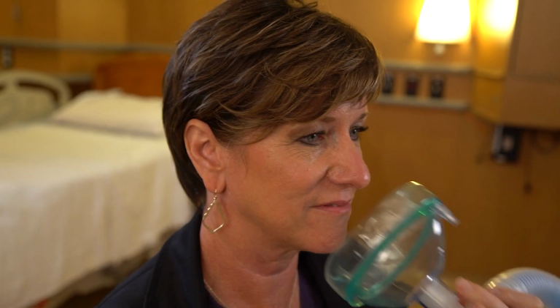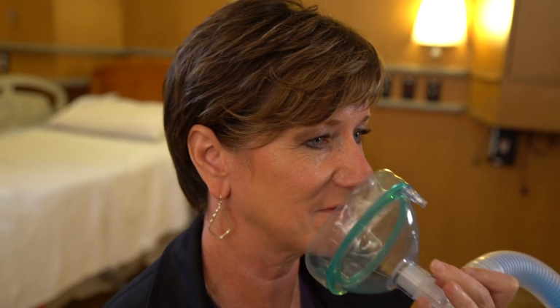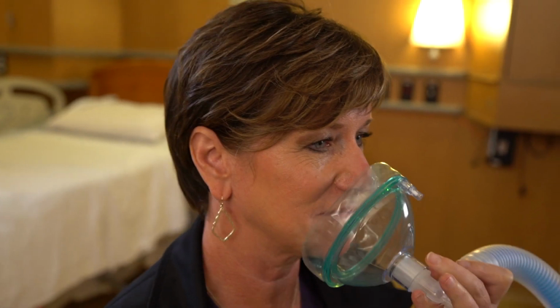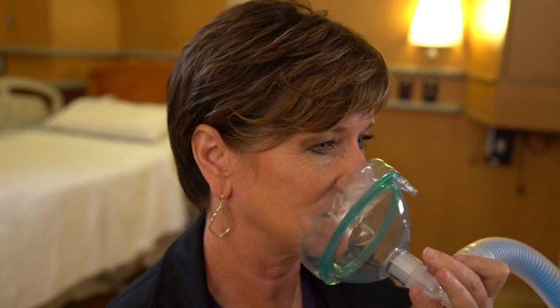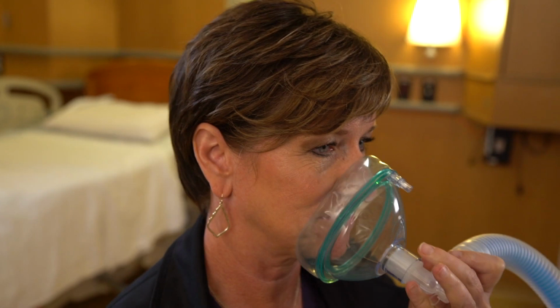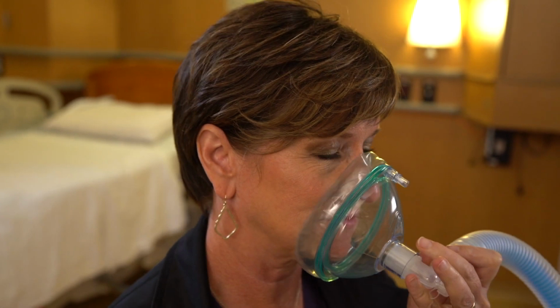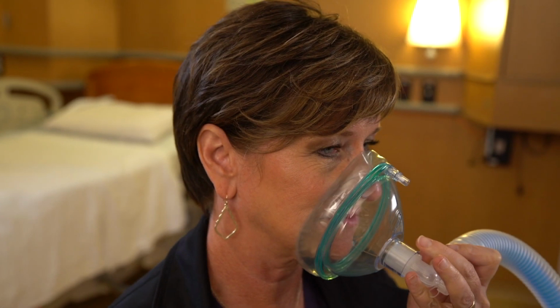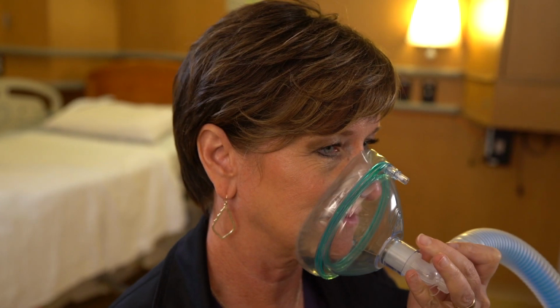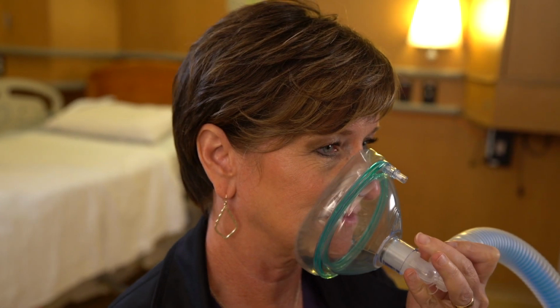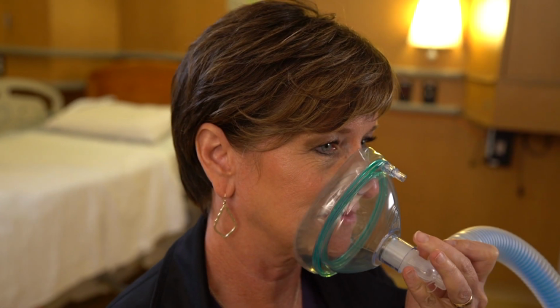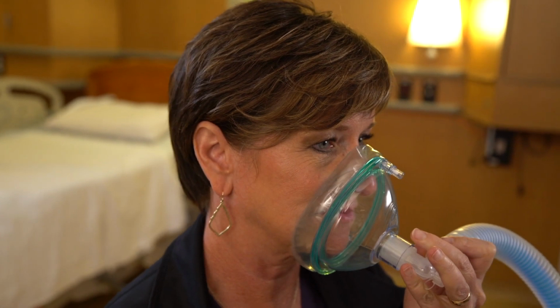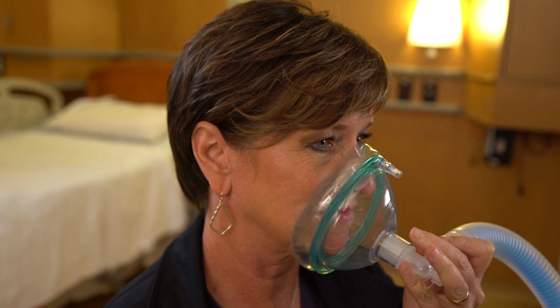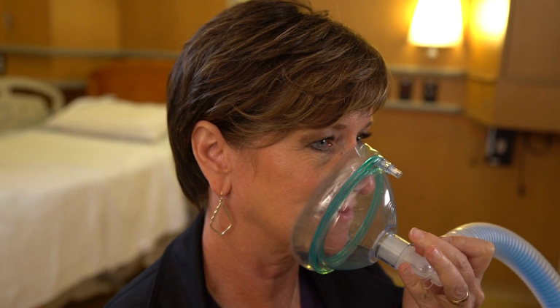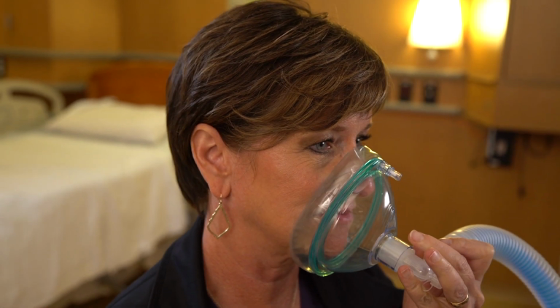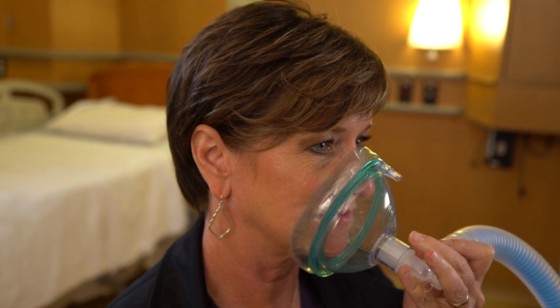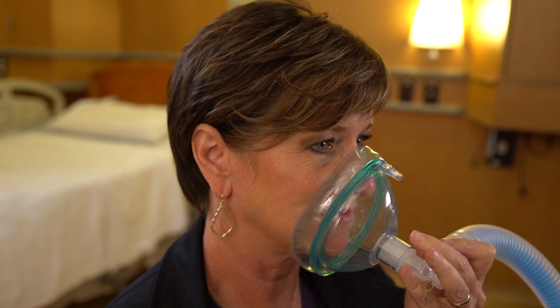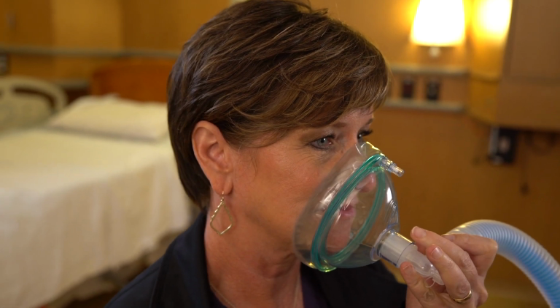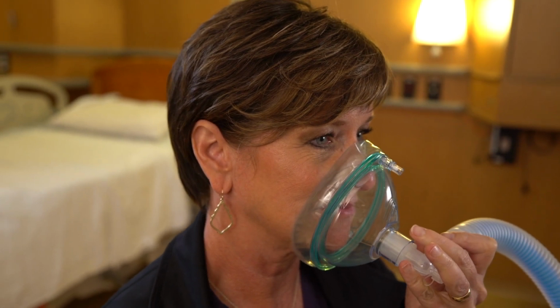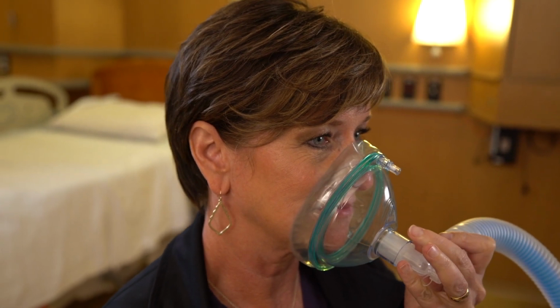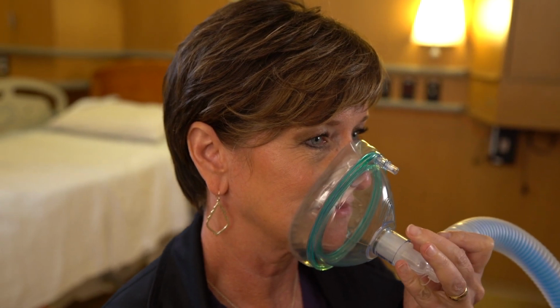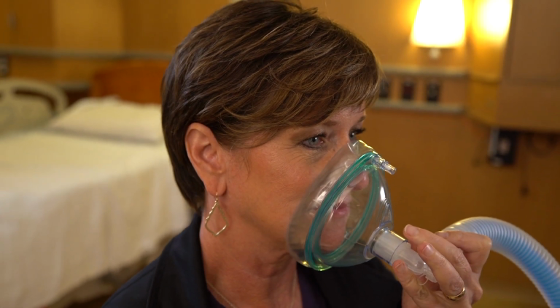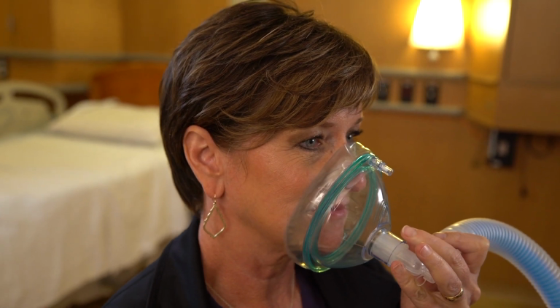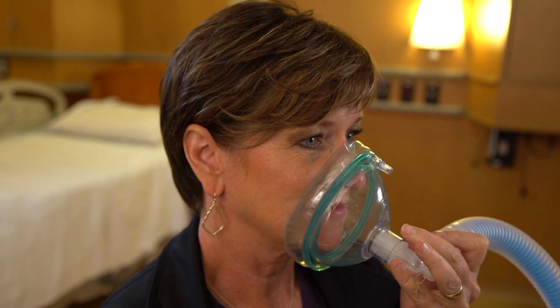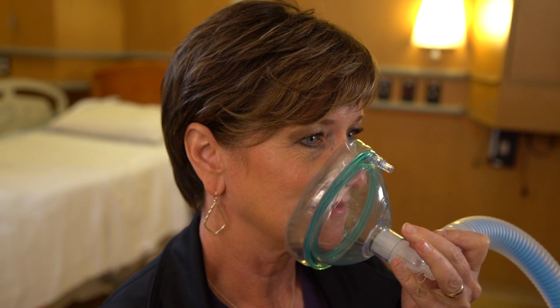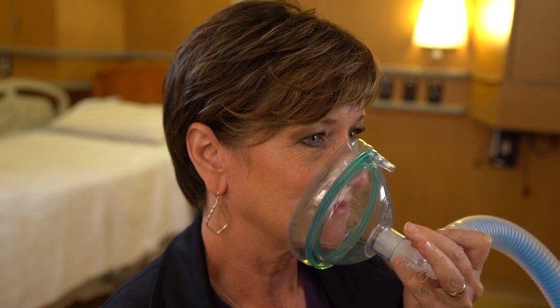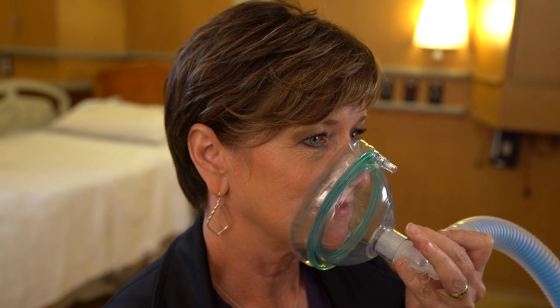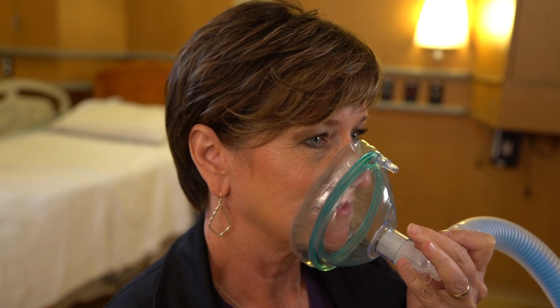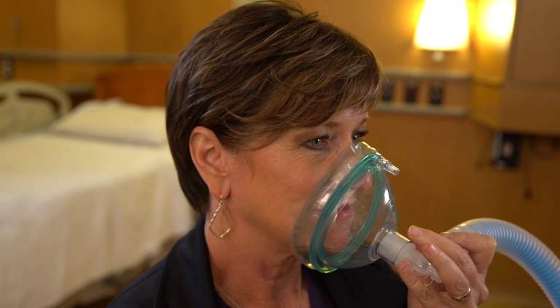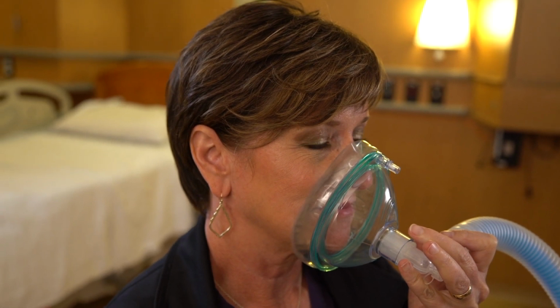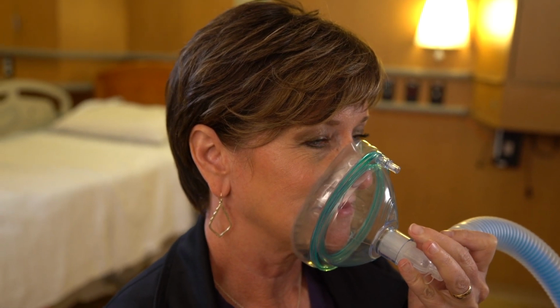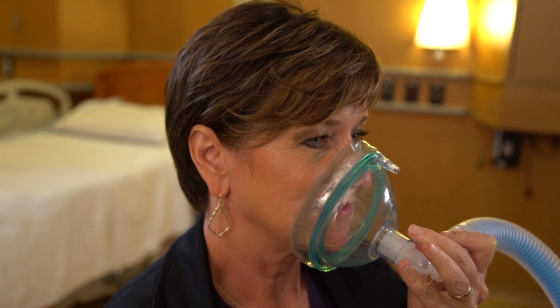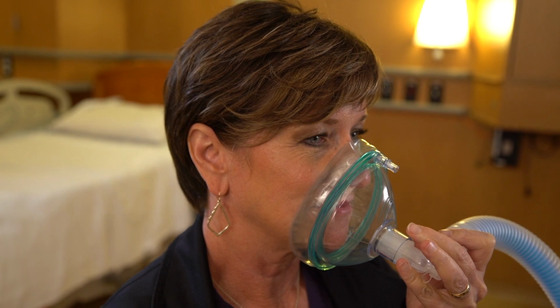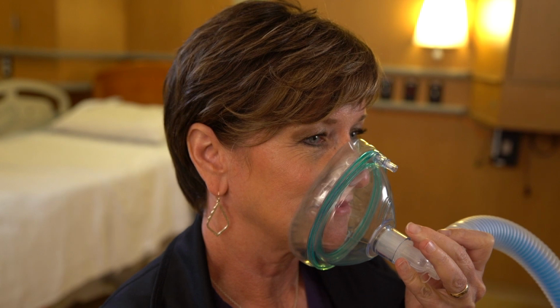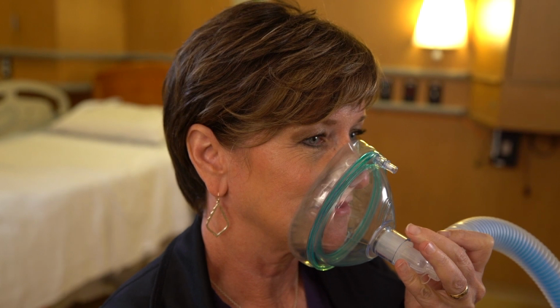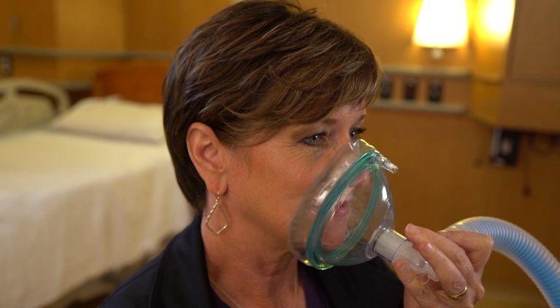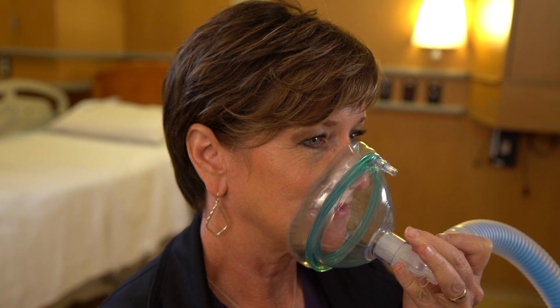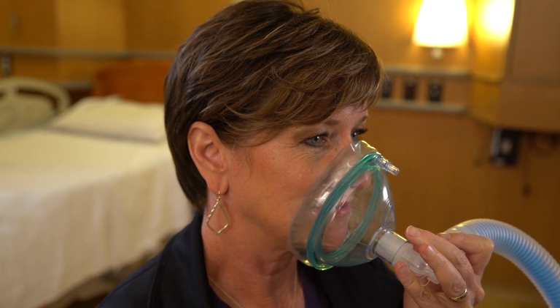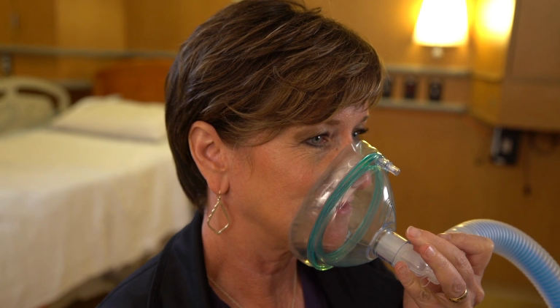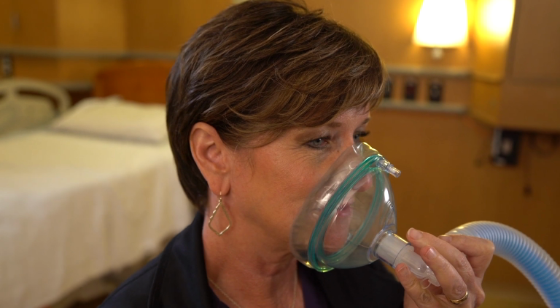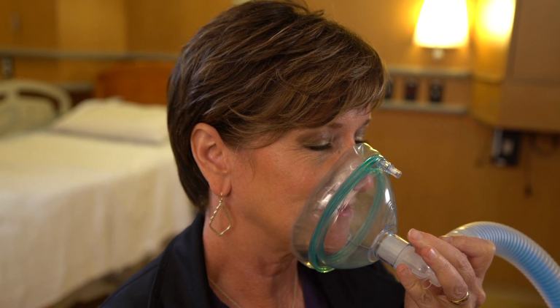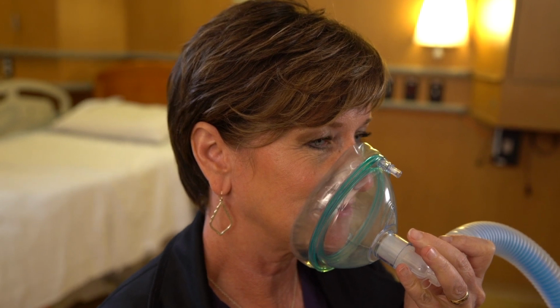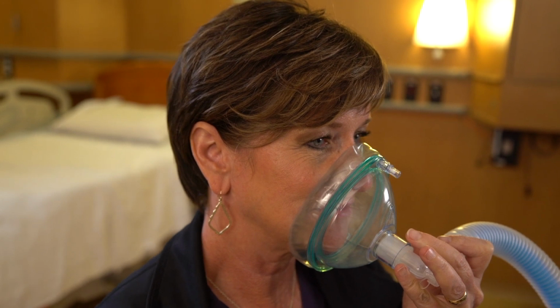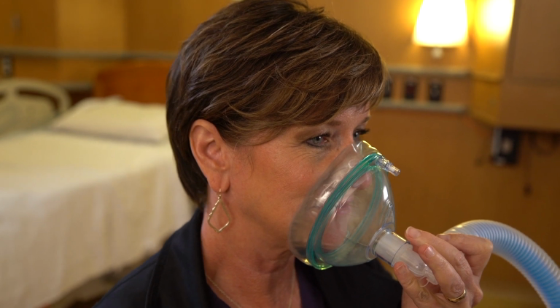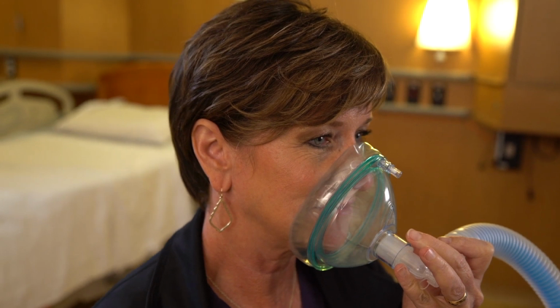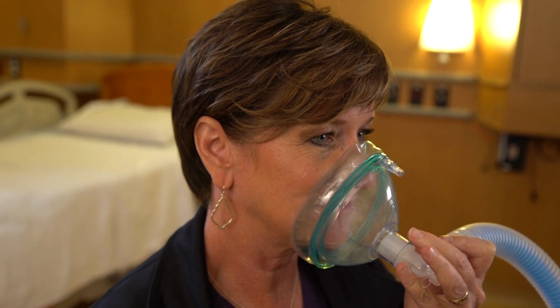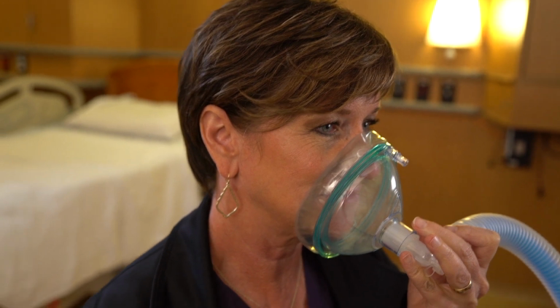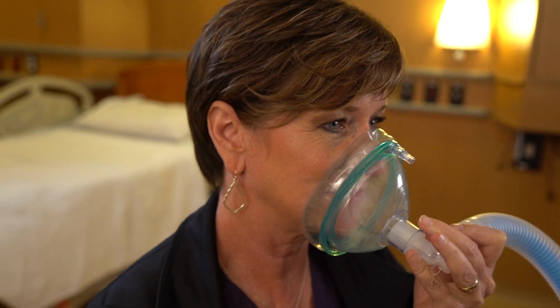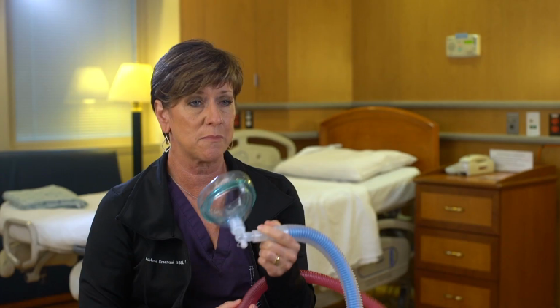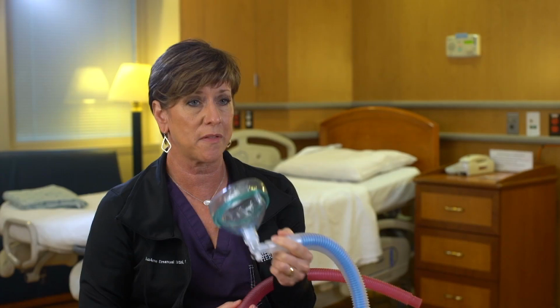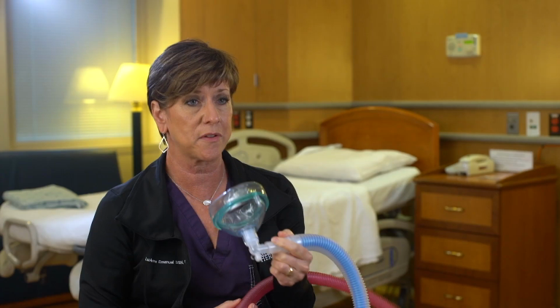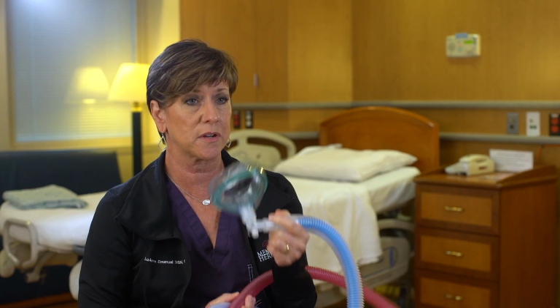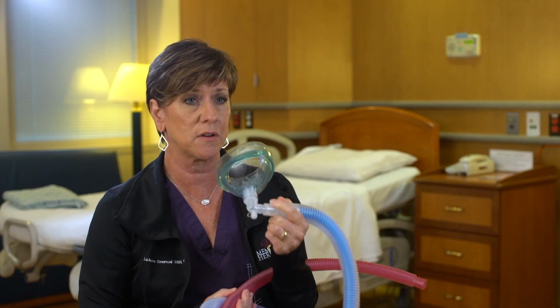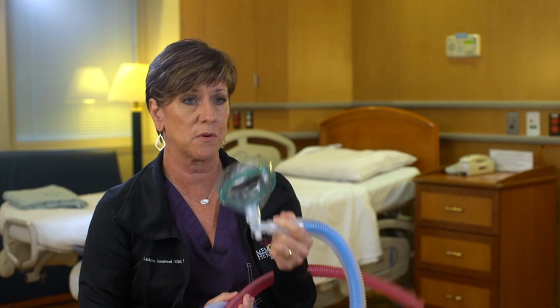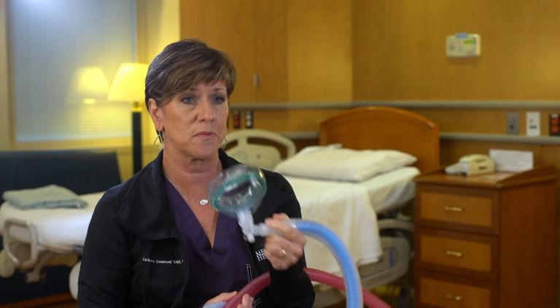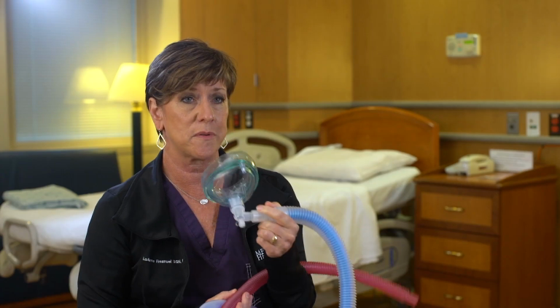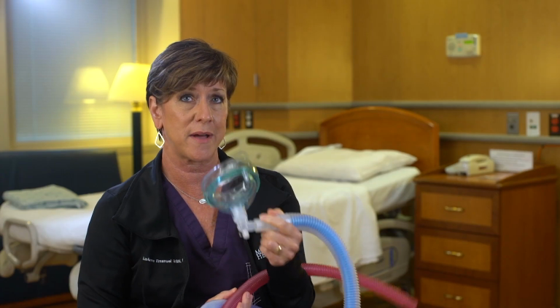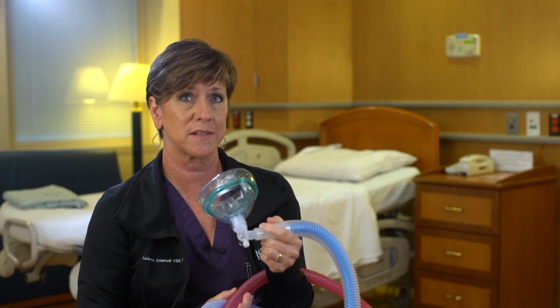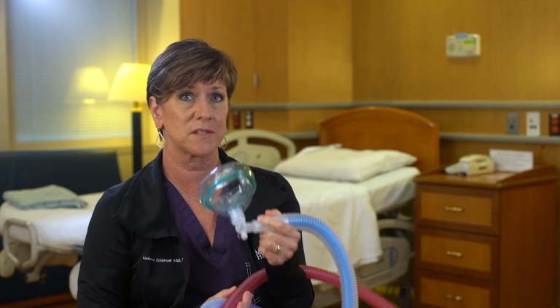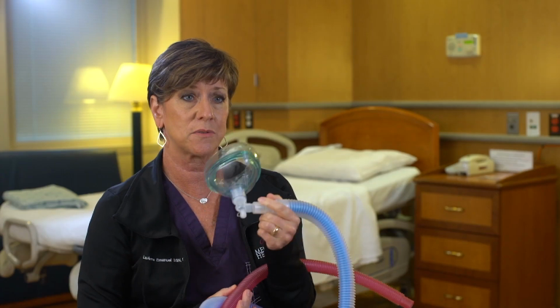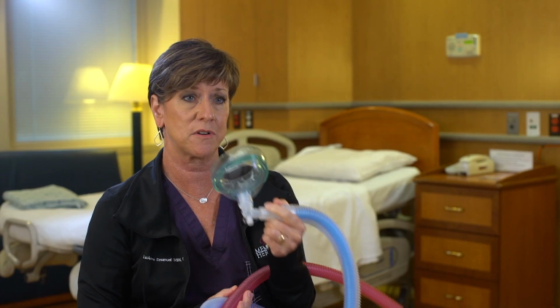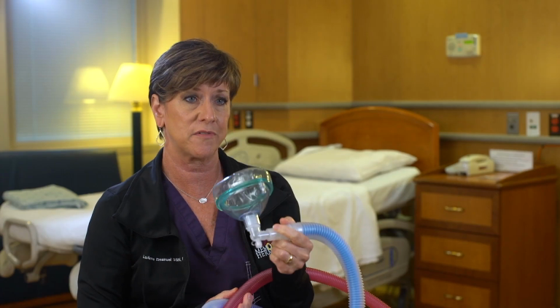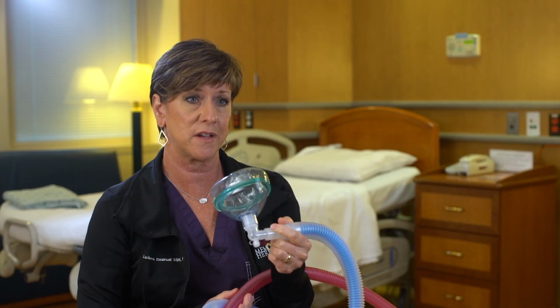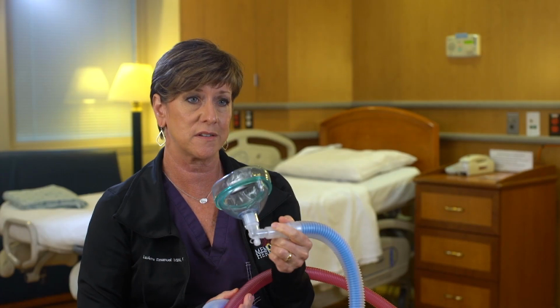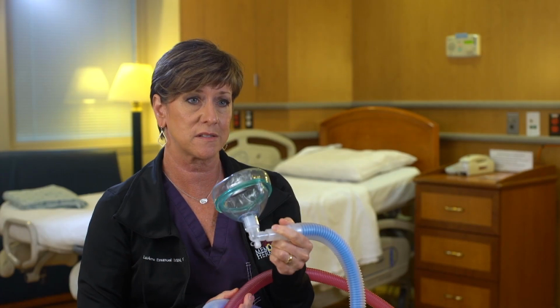In order to use this, mom would place the mask over her face. We would instruct her to breathe in and out through the mask. Only the mother can hold the mask to her face.